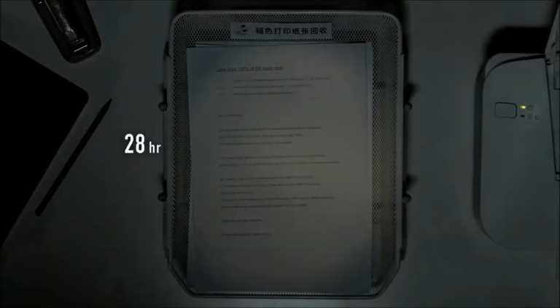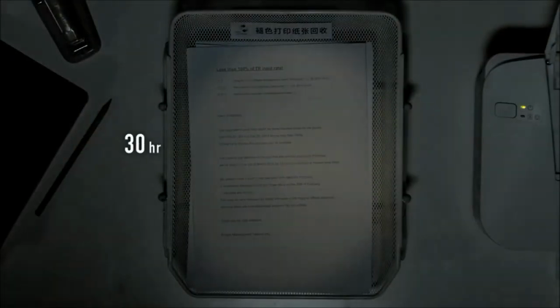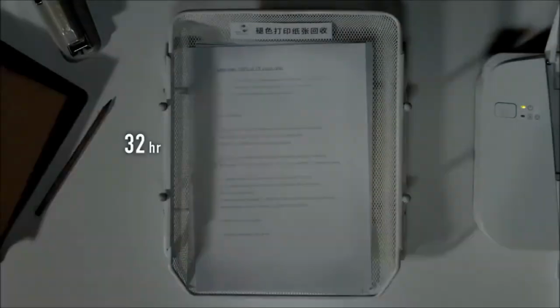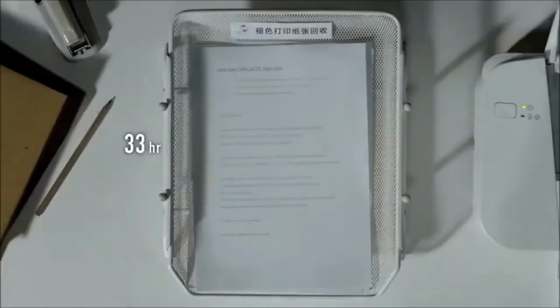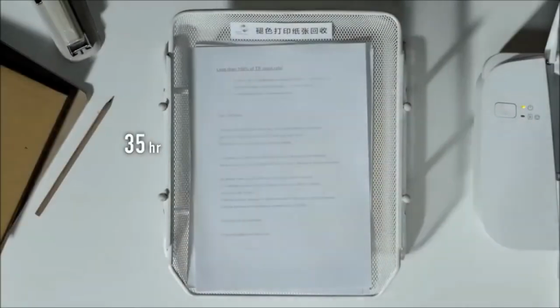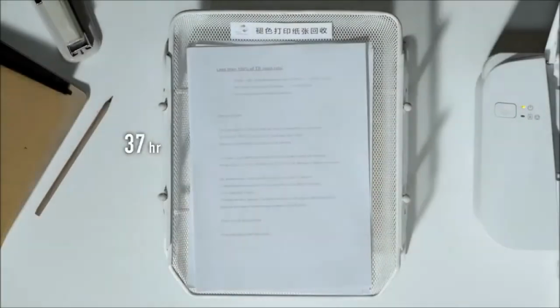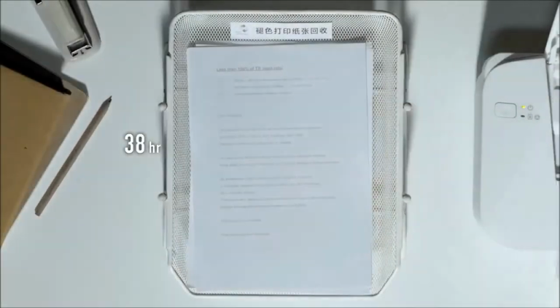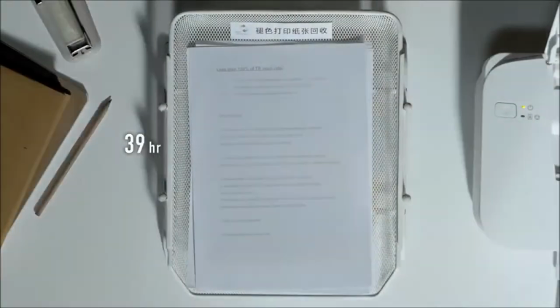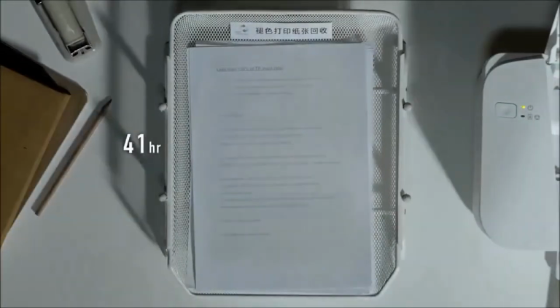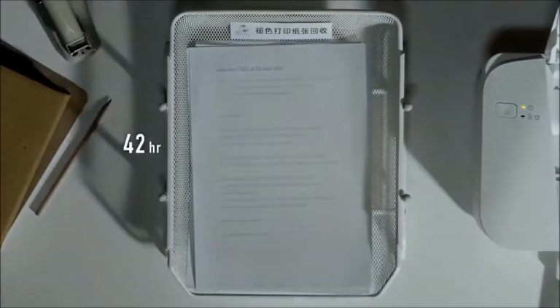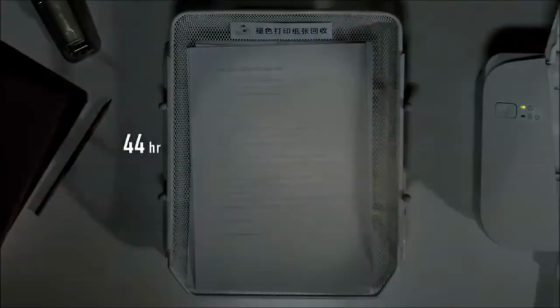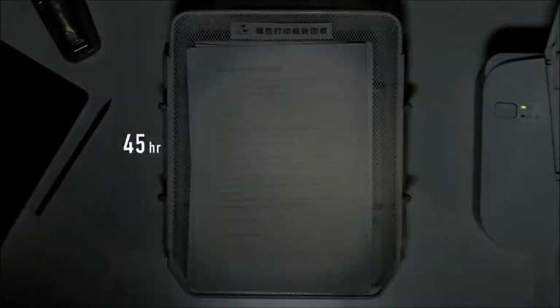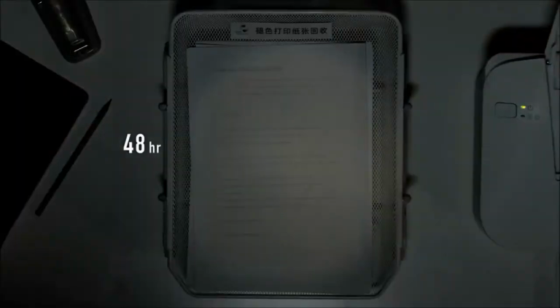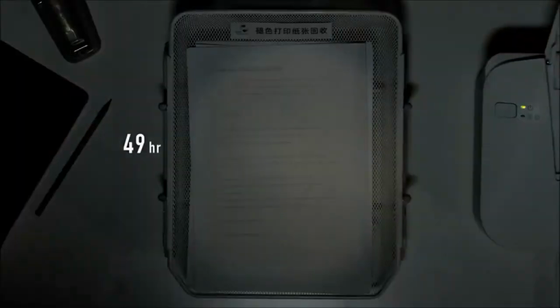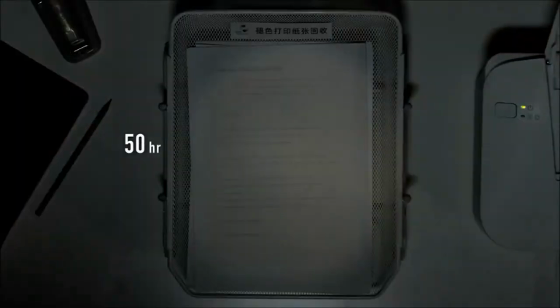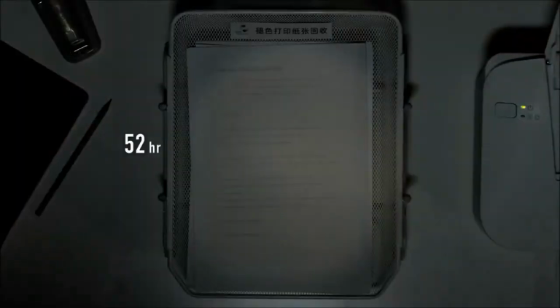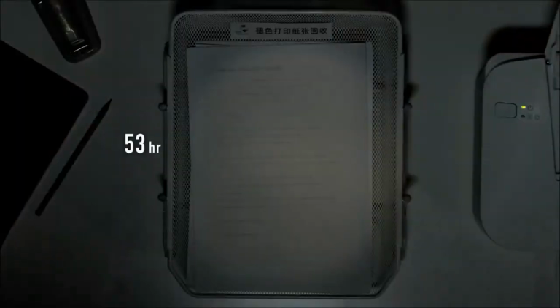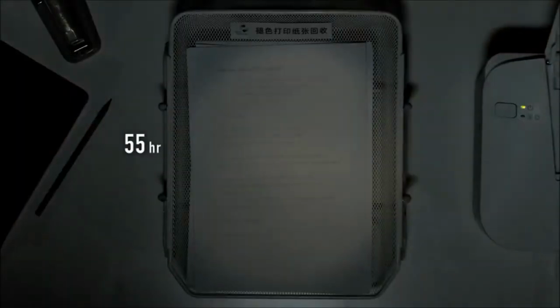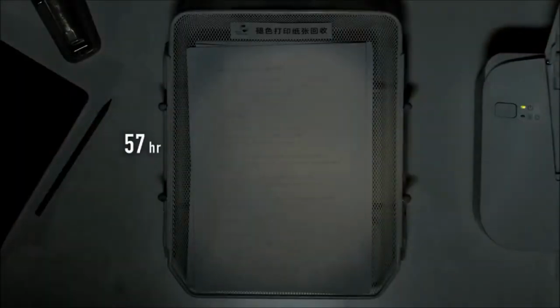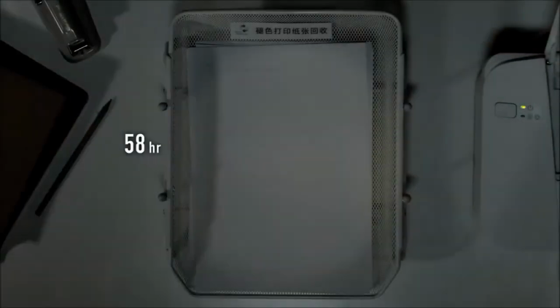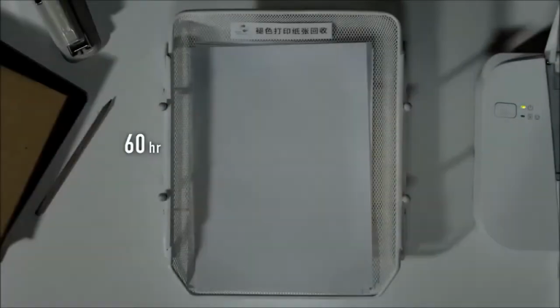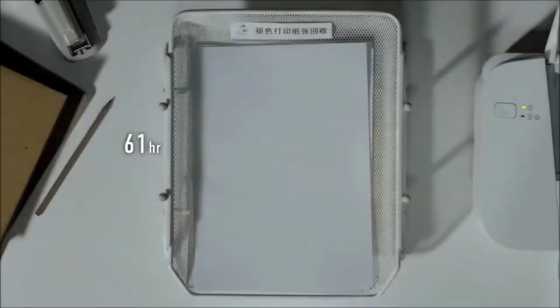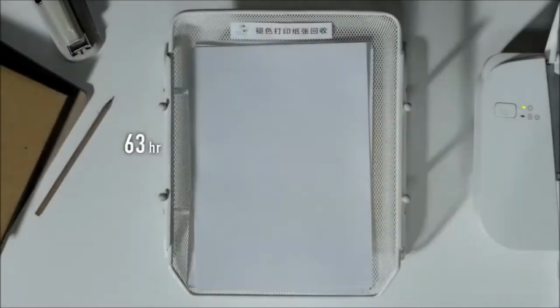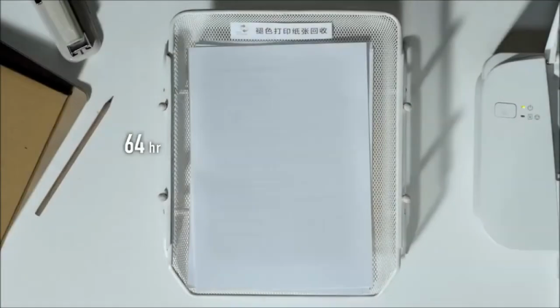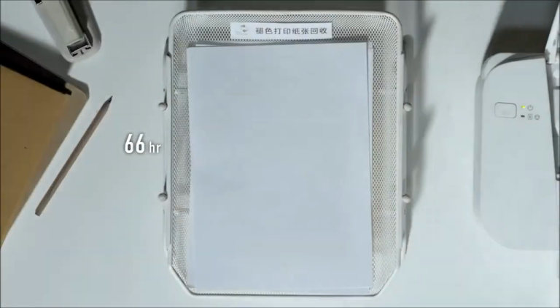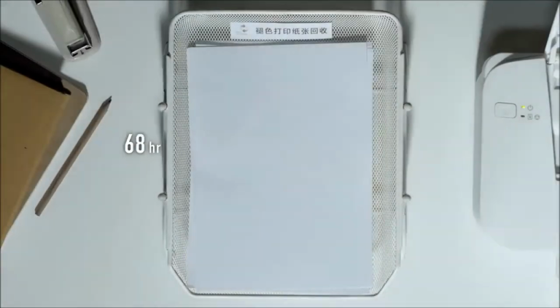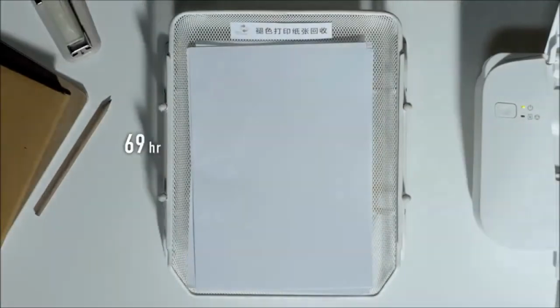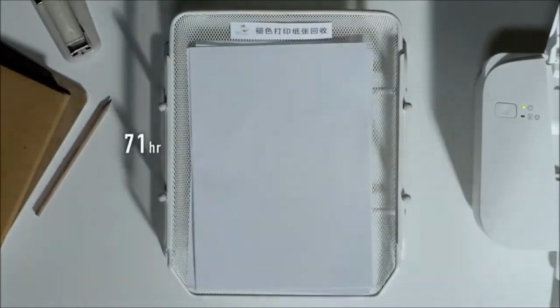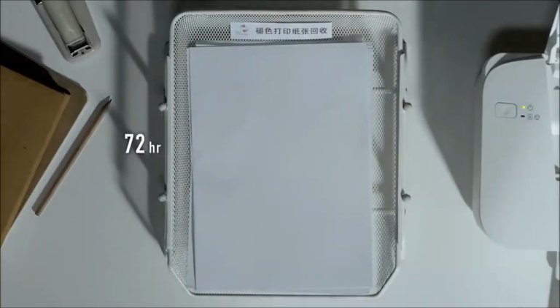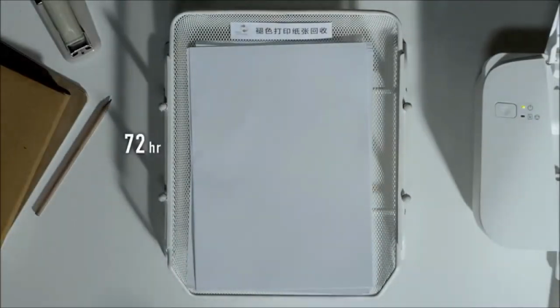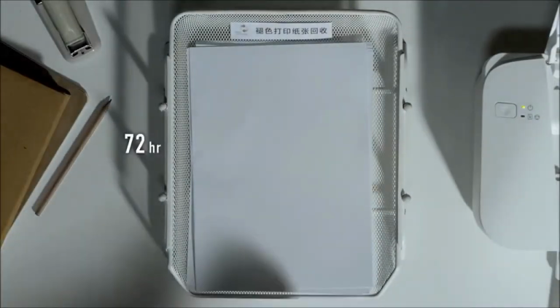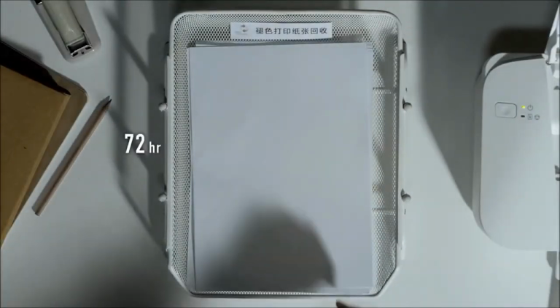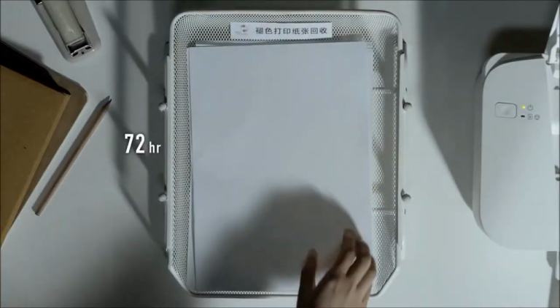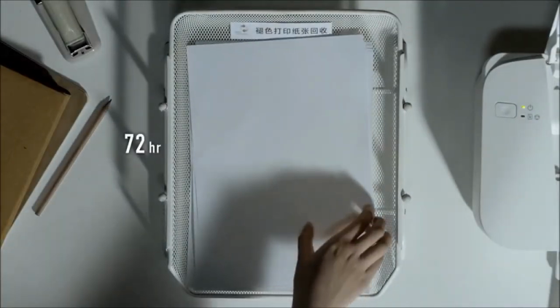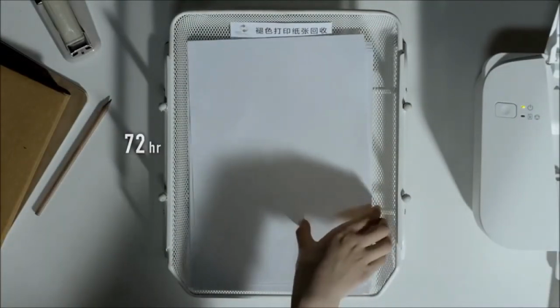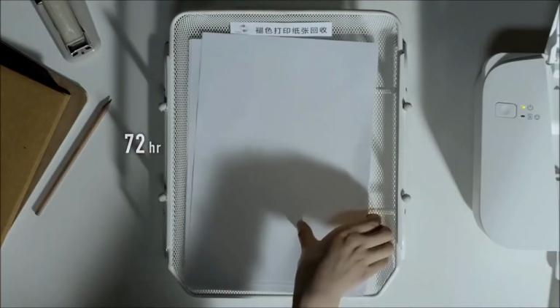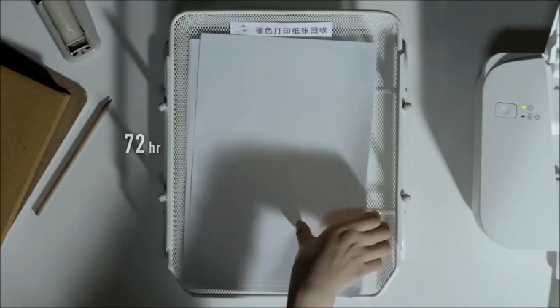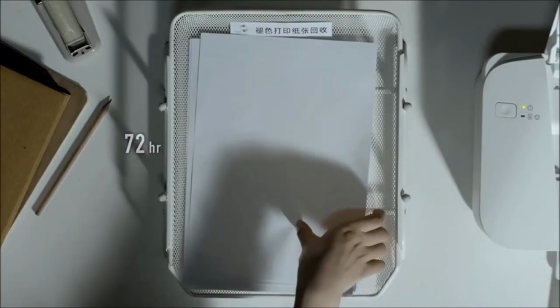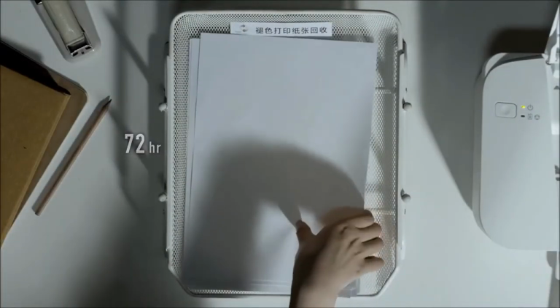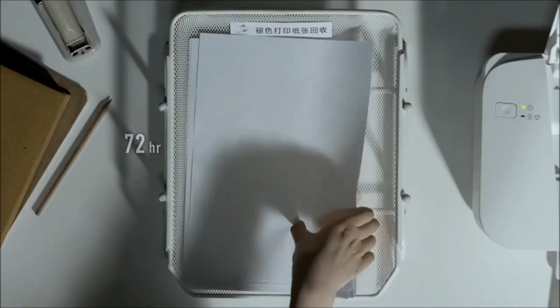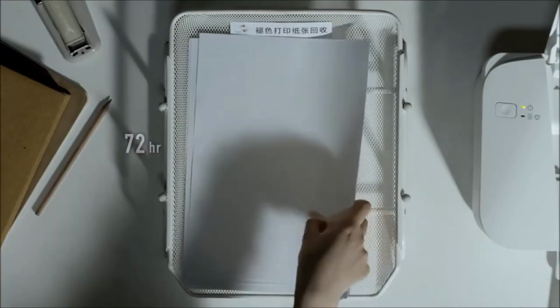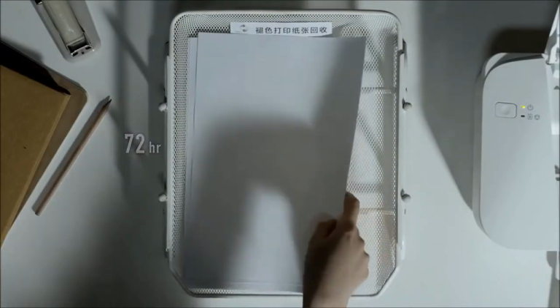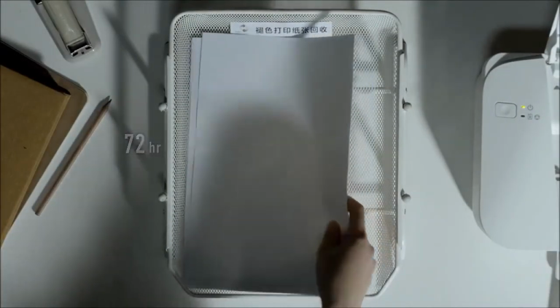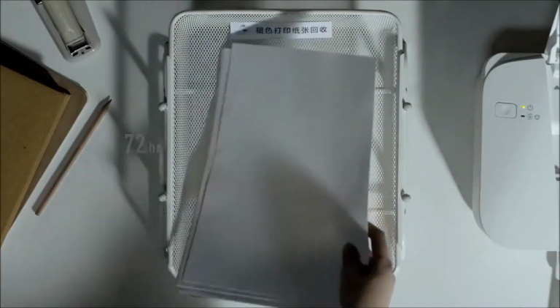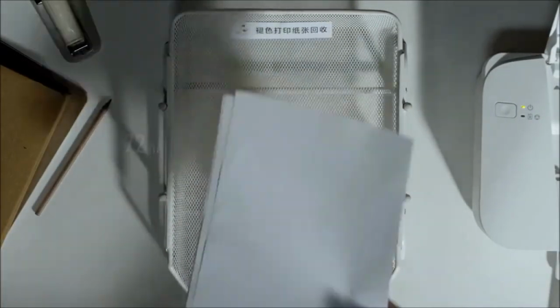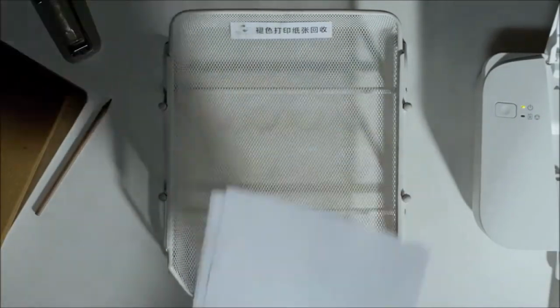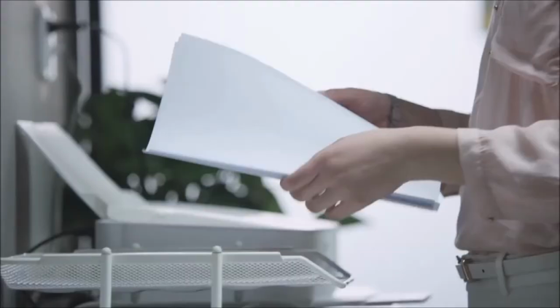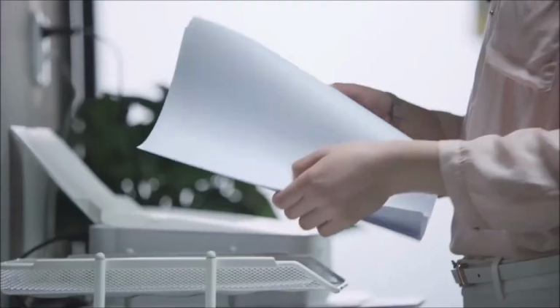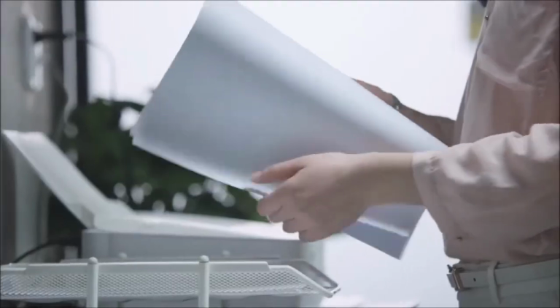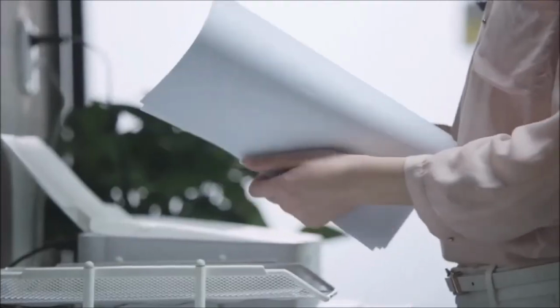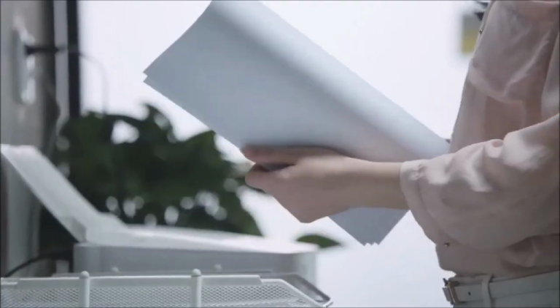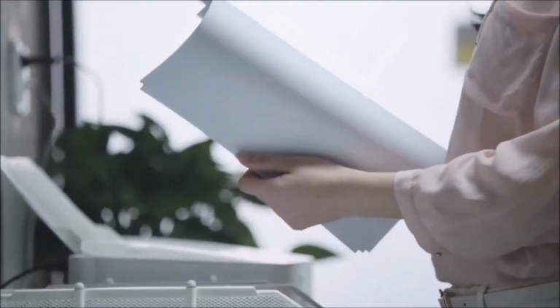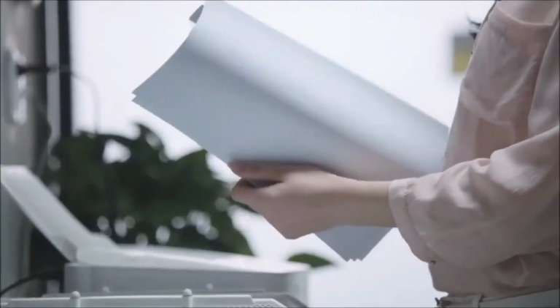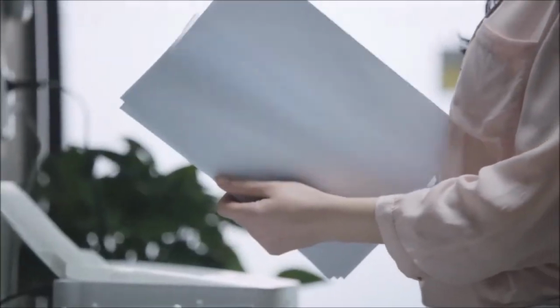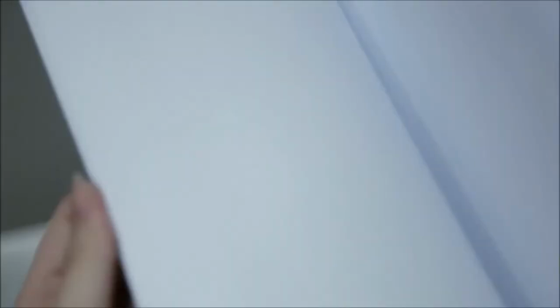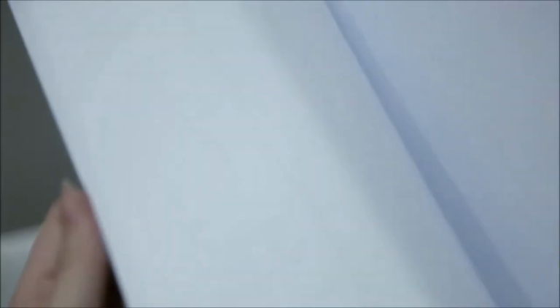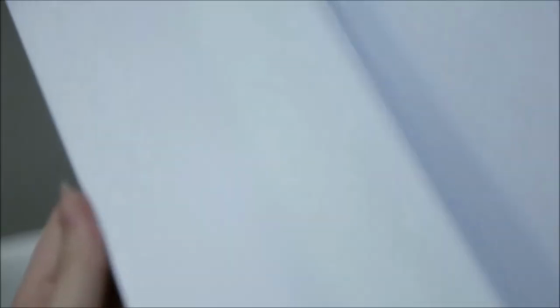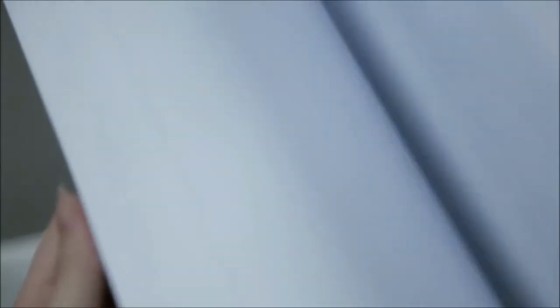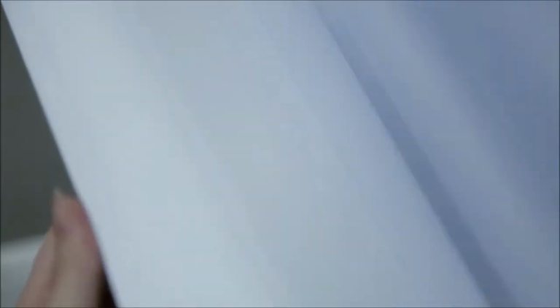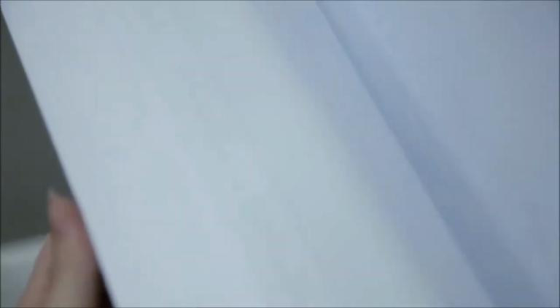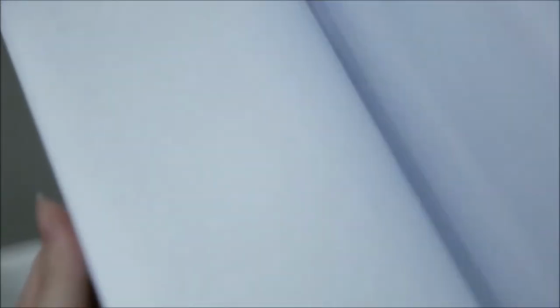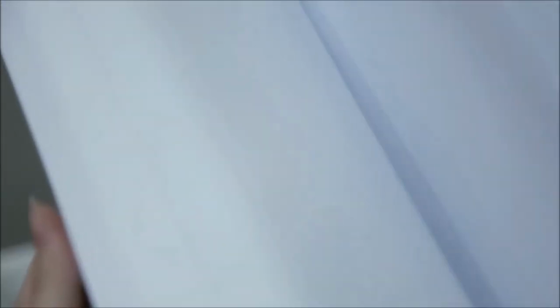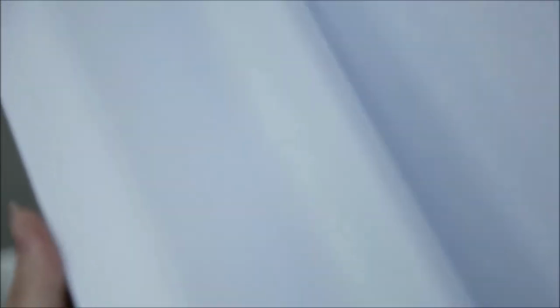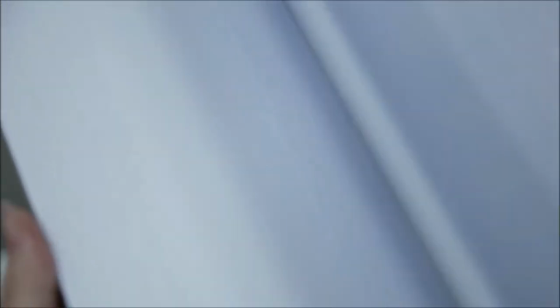After a few days, the contents on the page disappear gradually, and the paper can be used again.